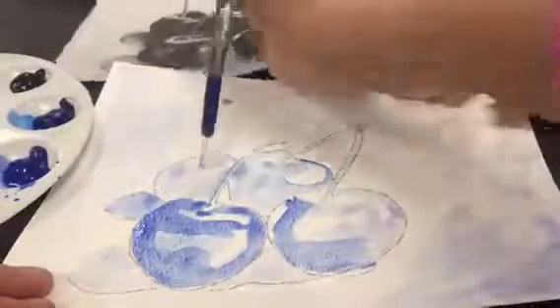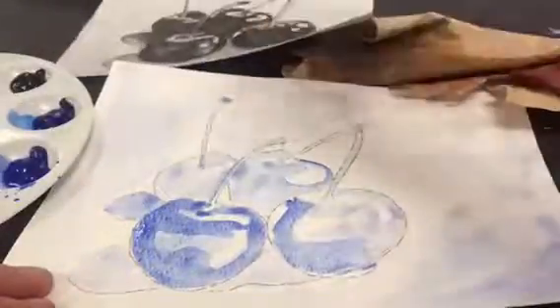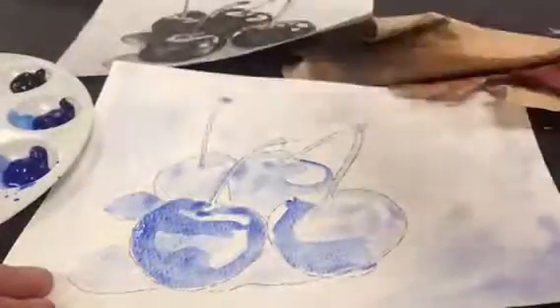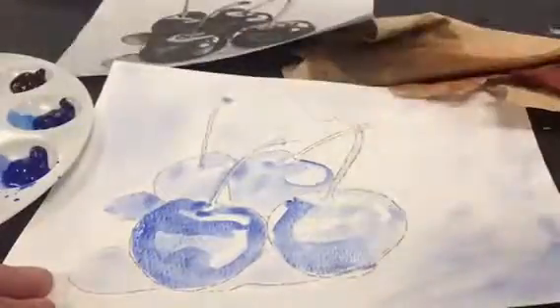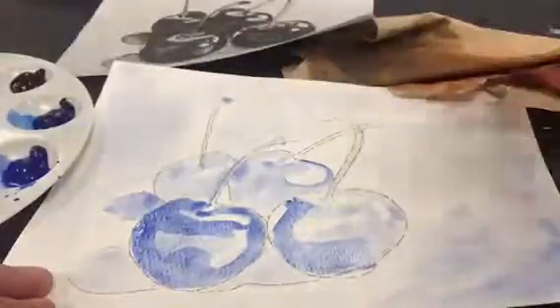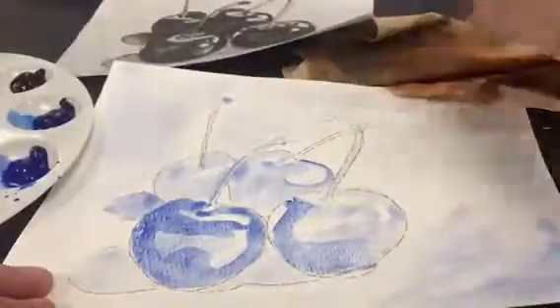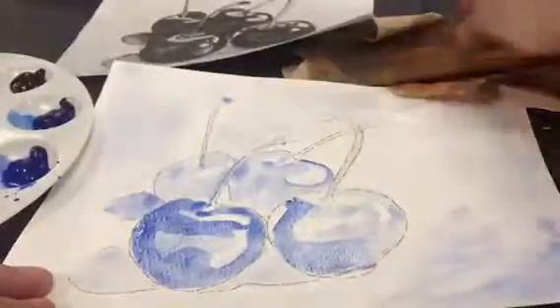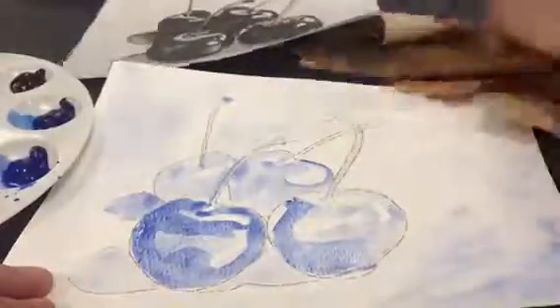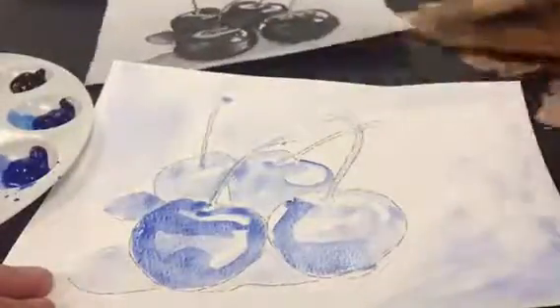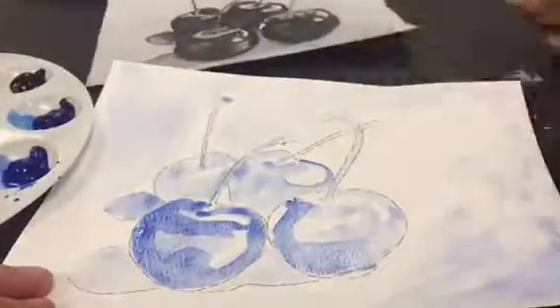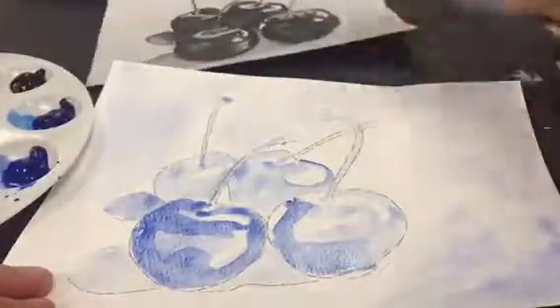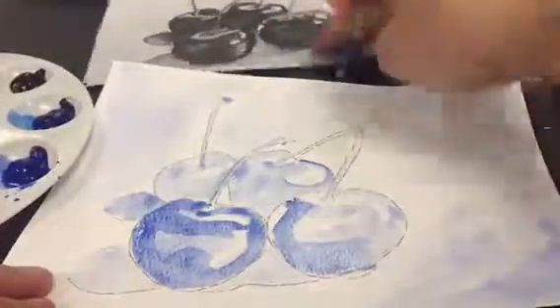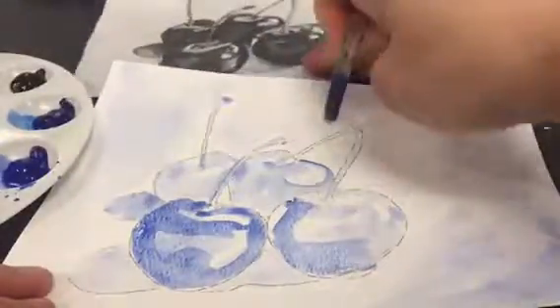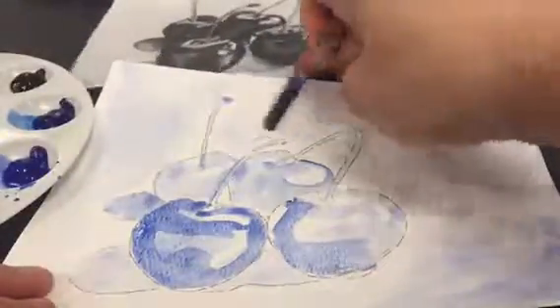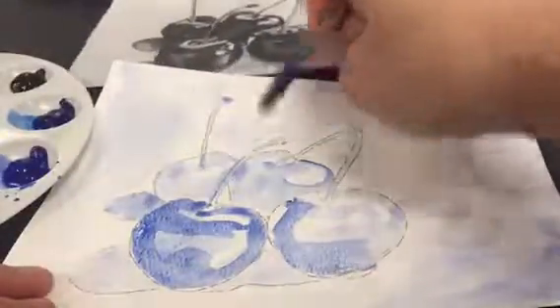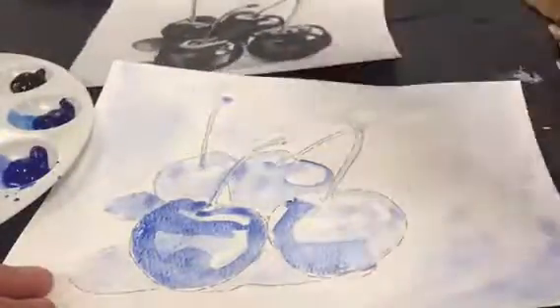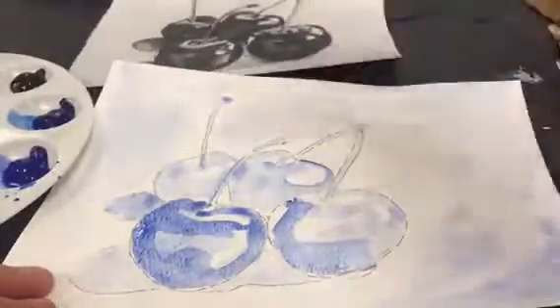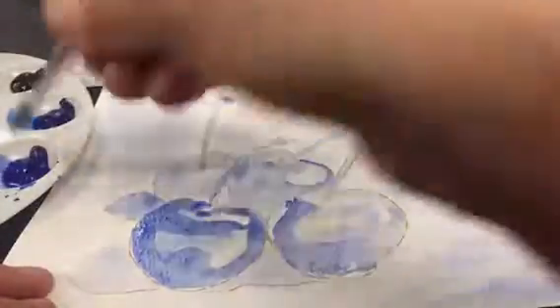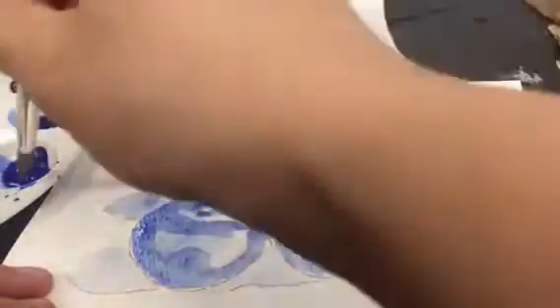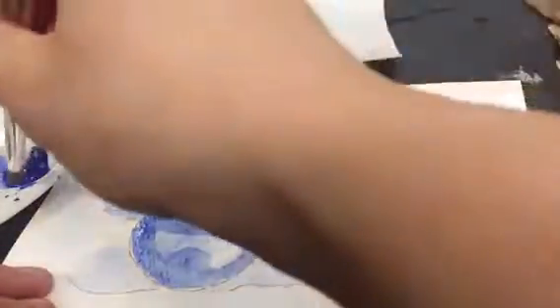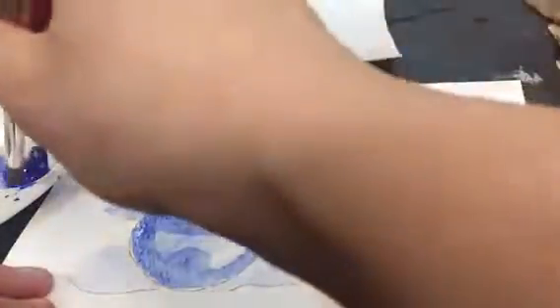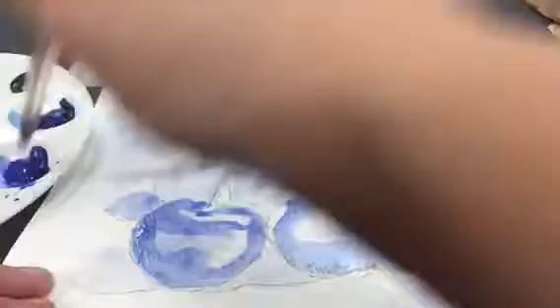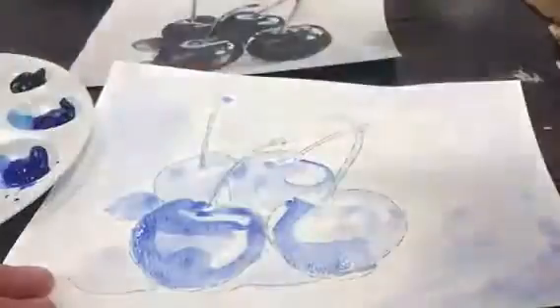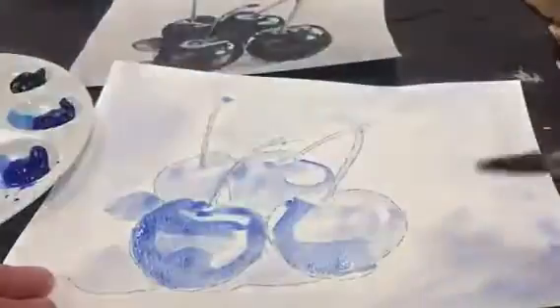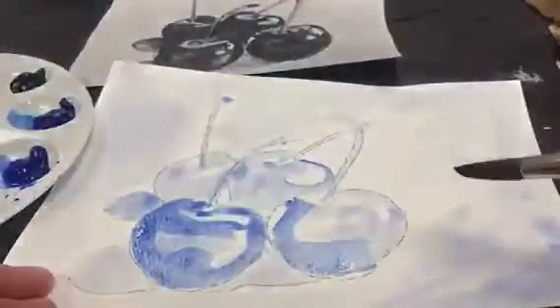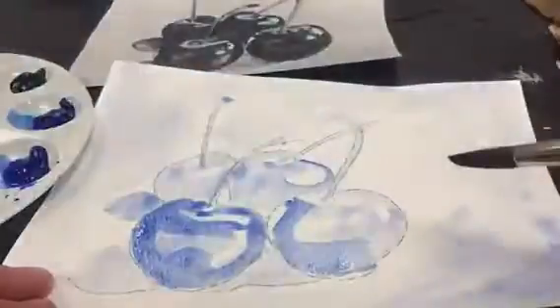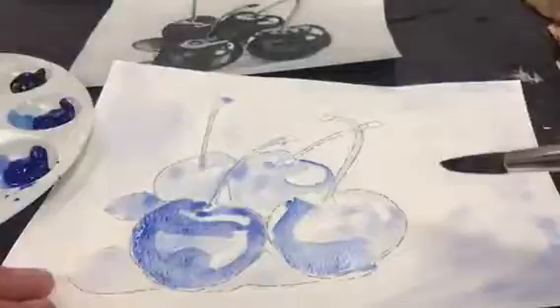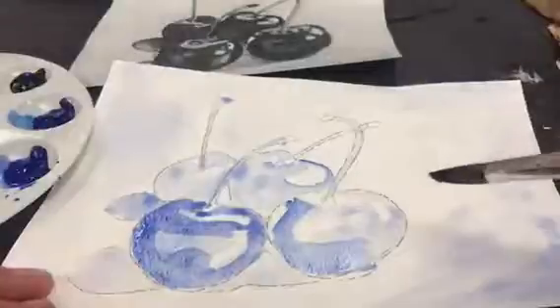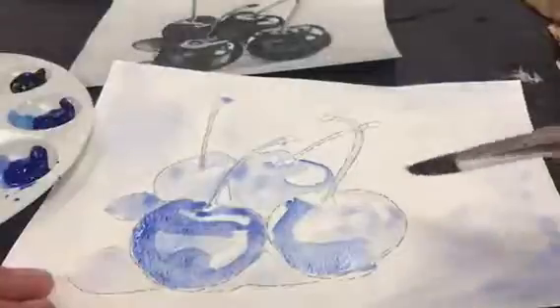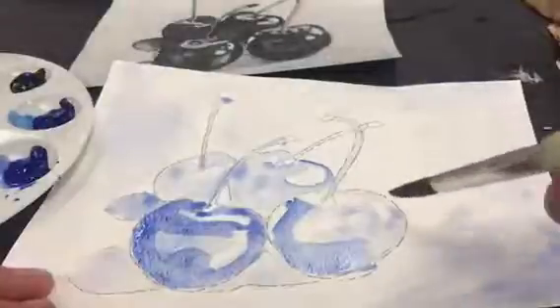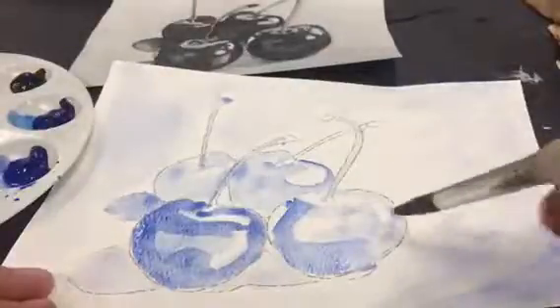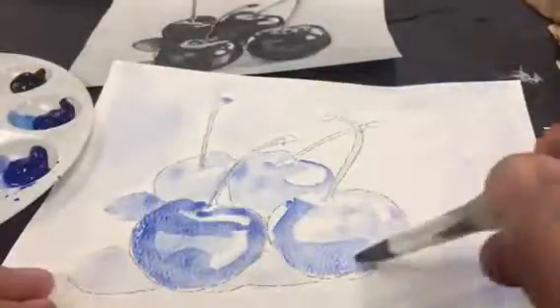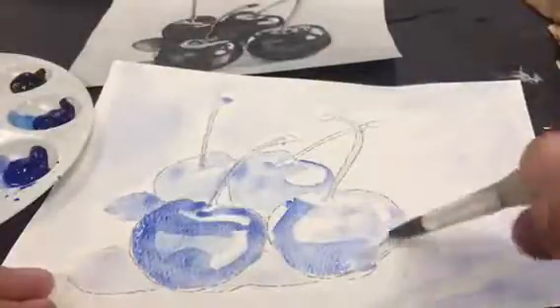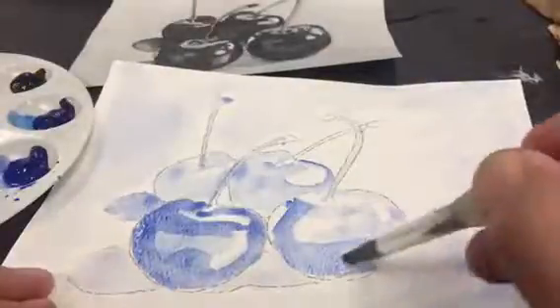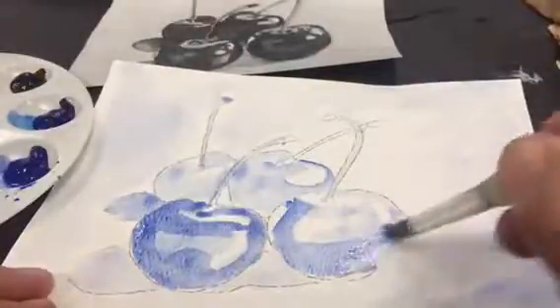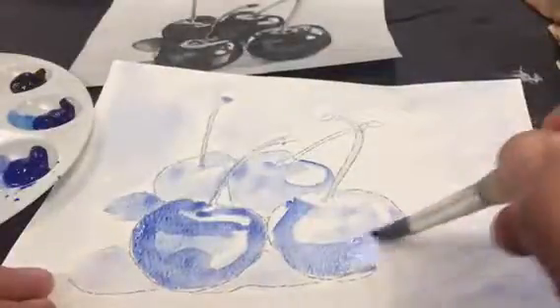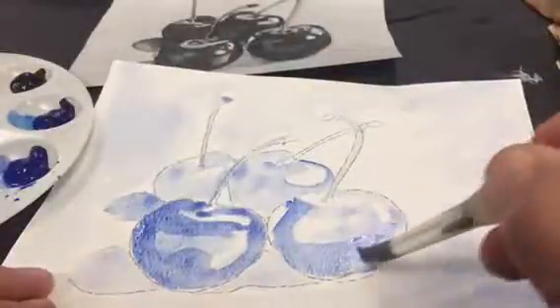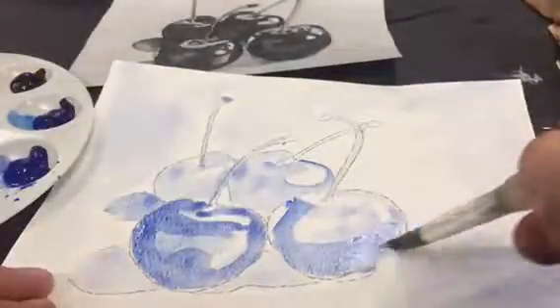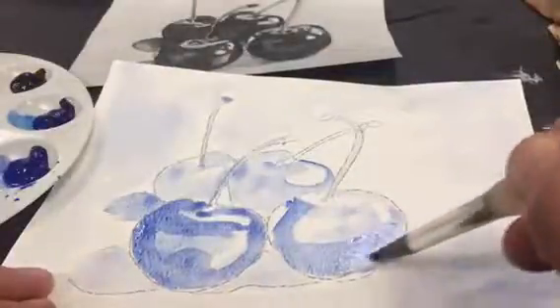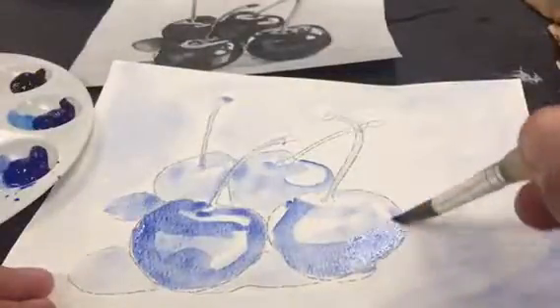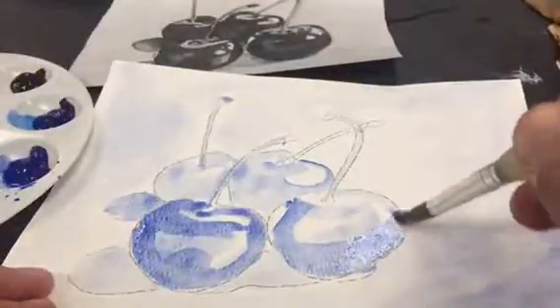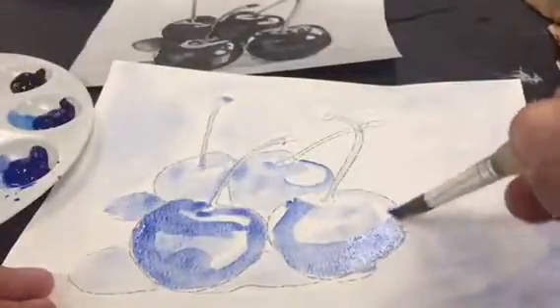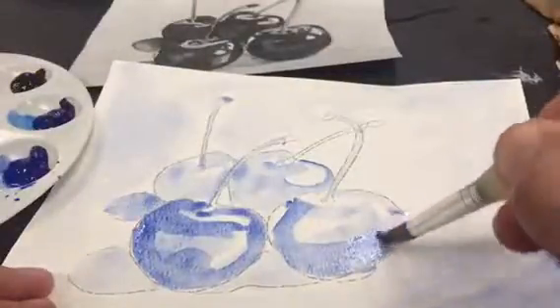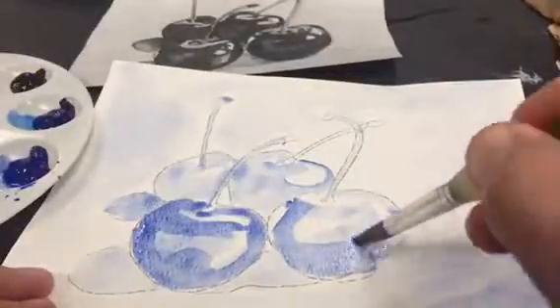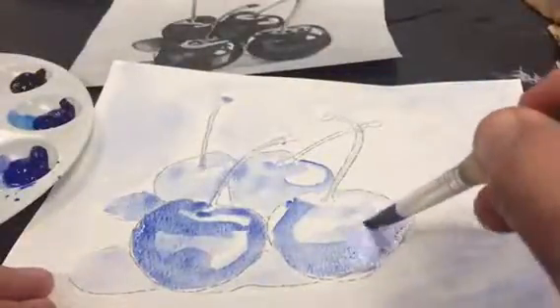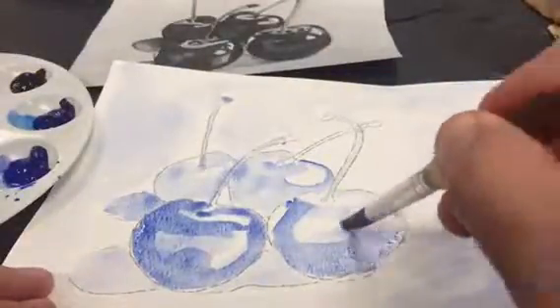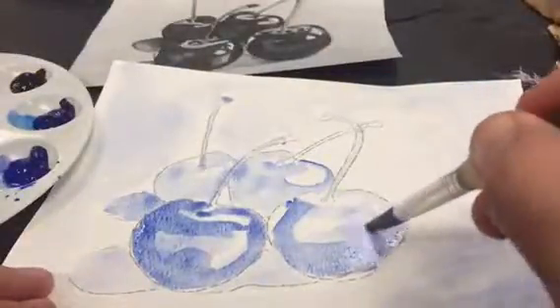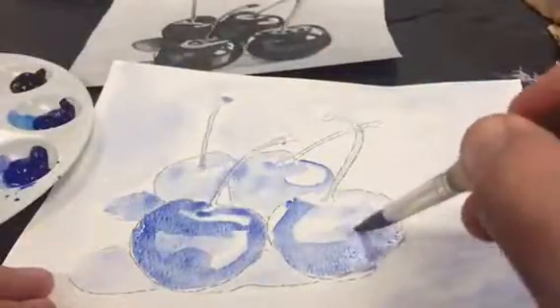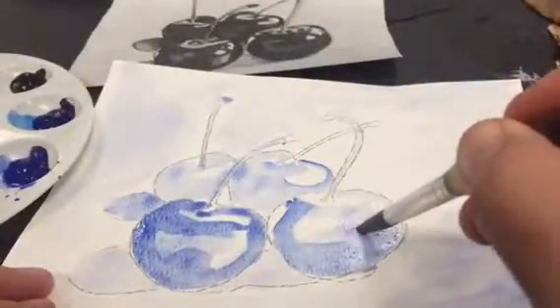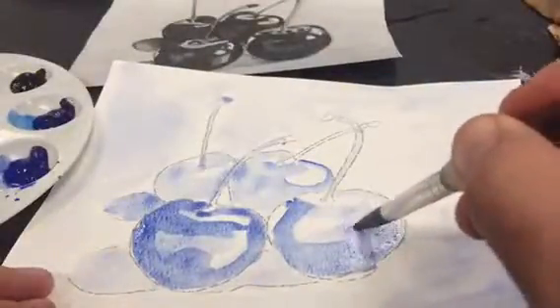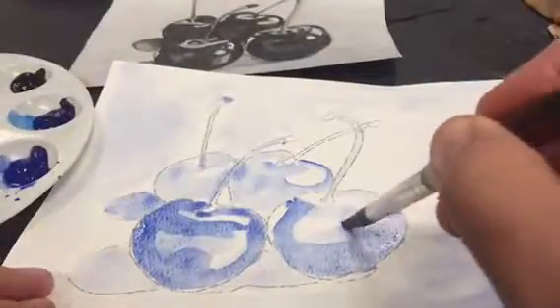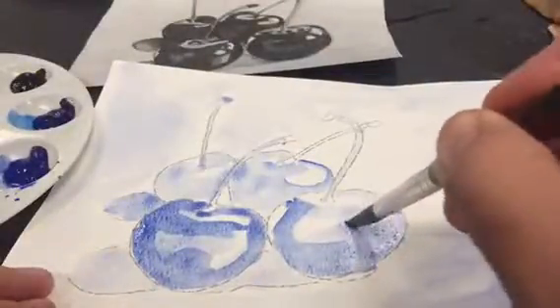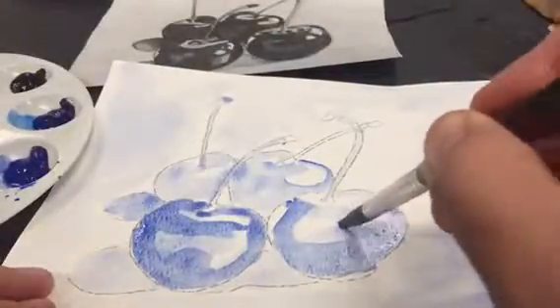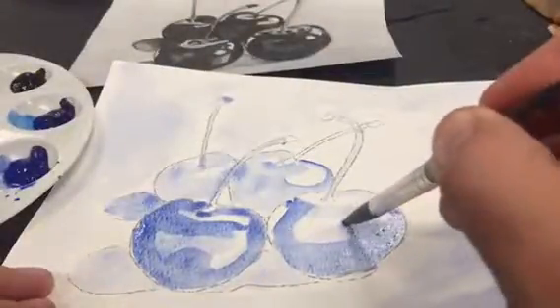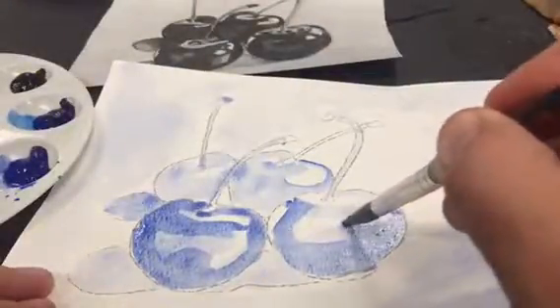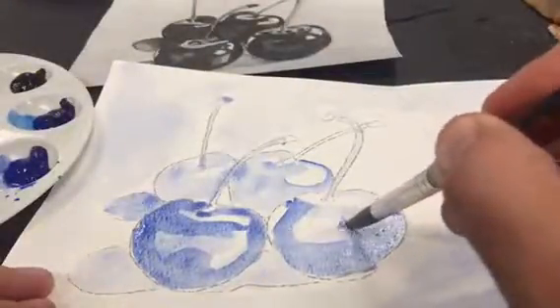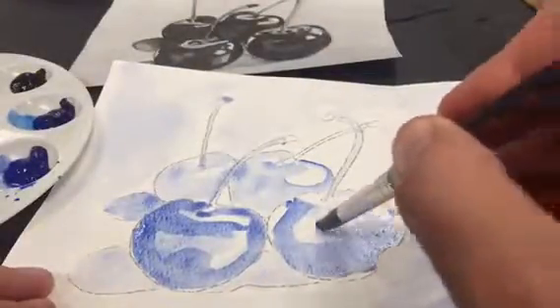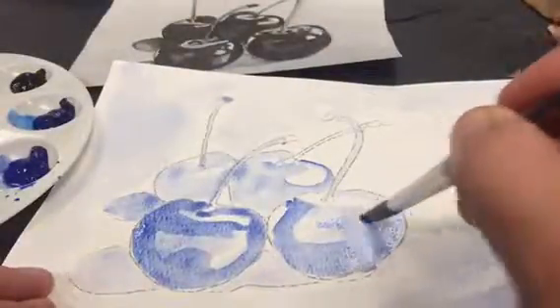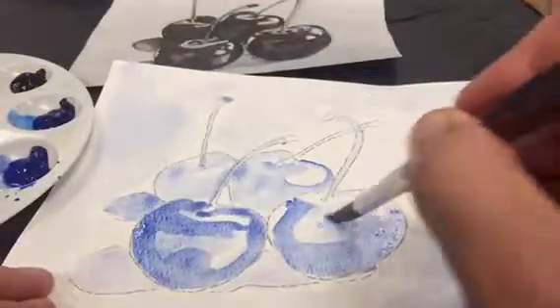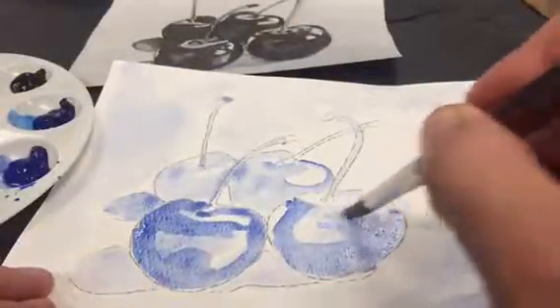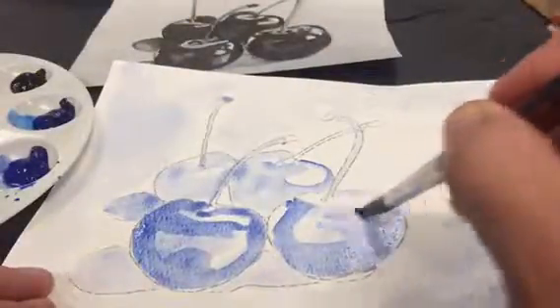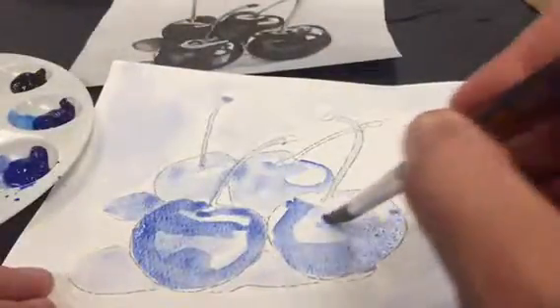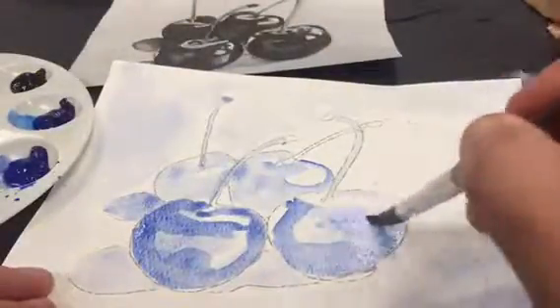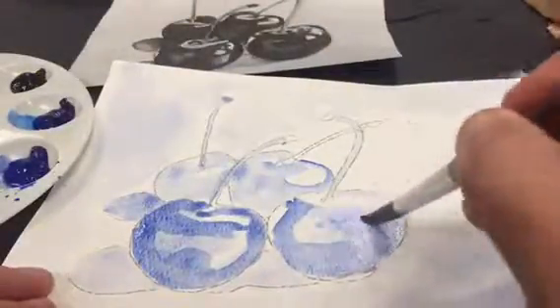Again, I'm using my black and white copy of the picture so that I can look at the values of the cherries and not get distracted by the color.